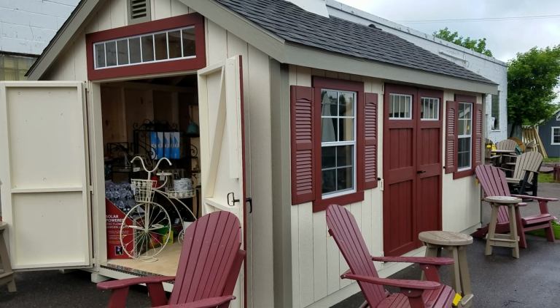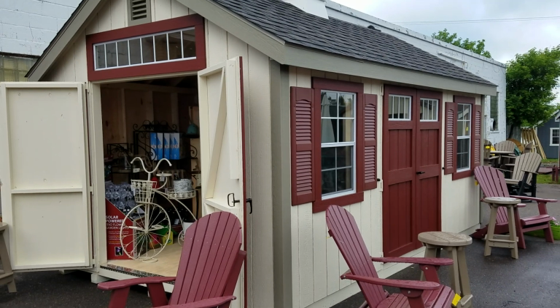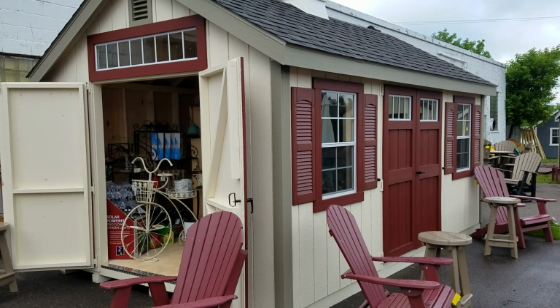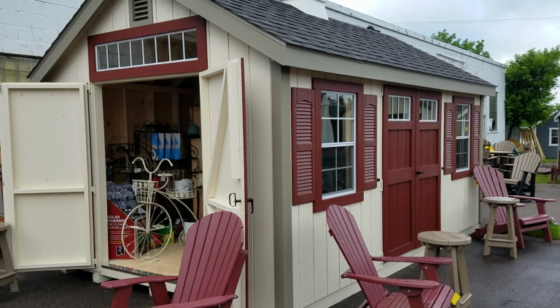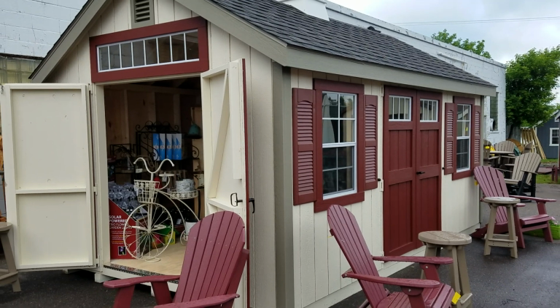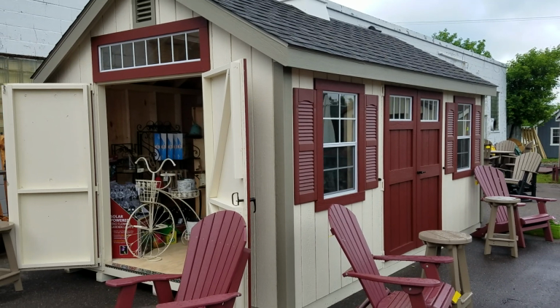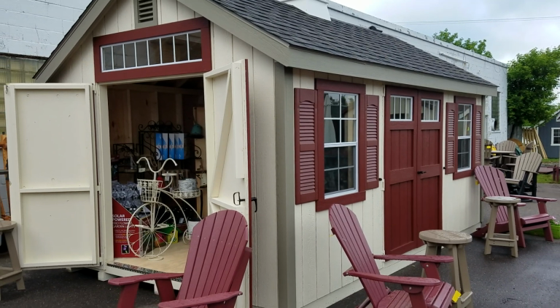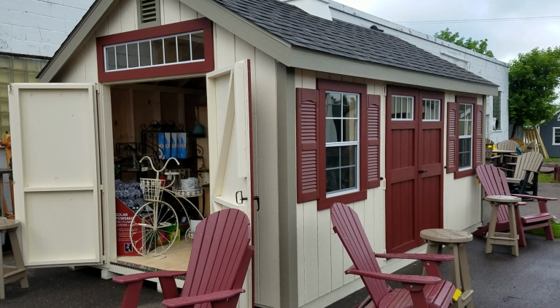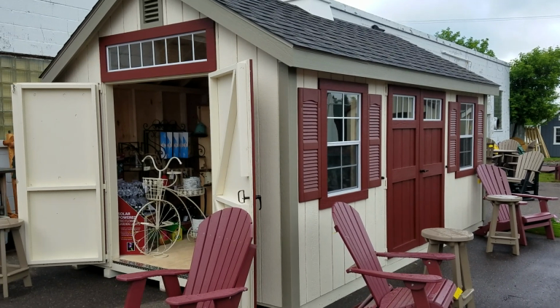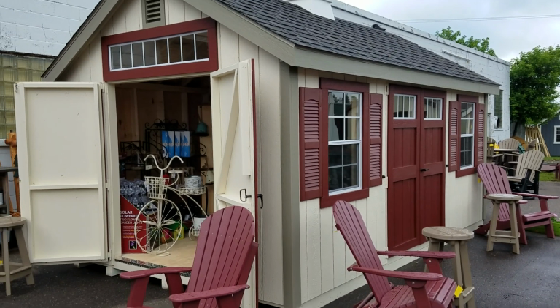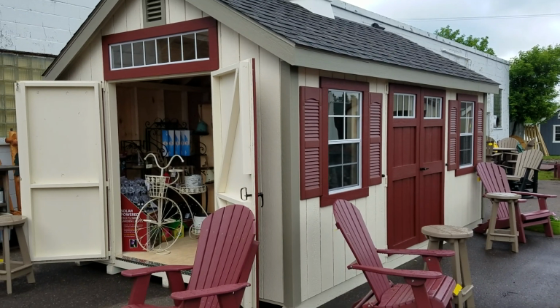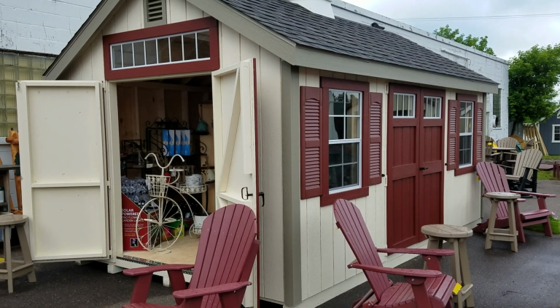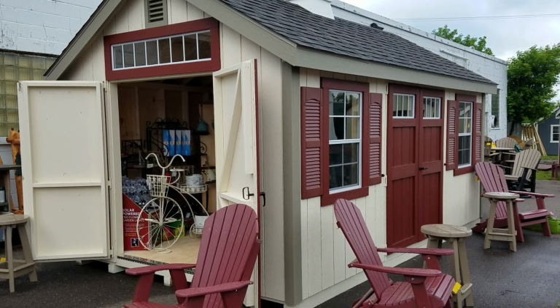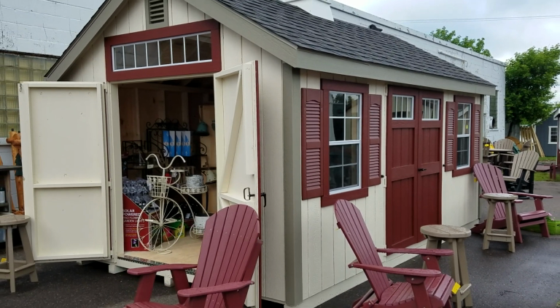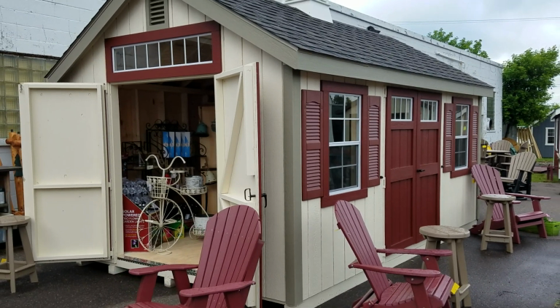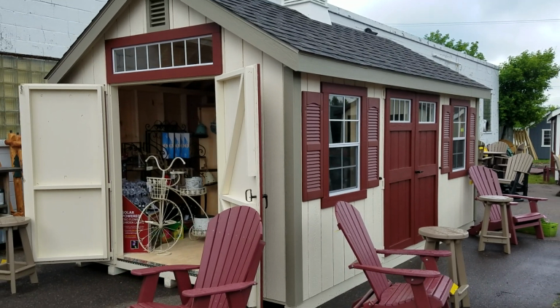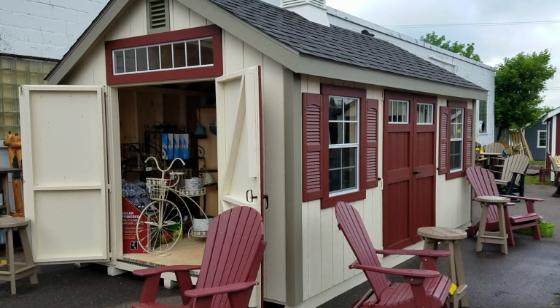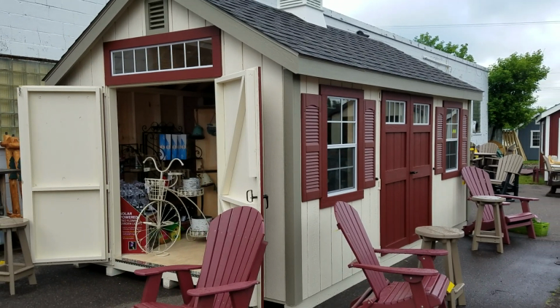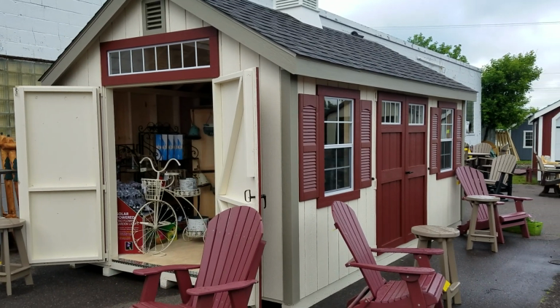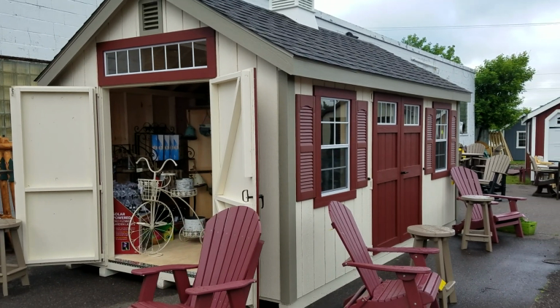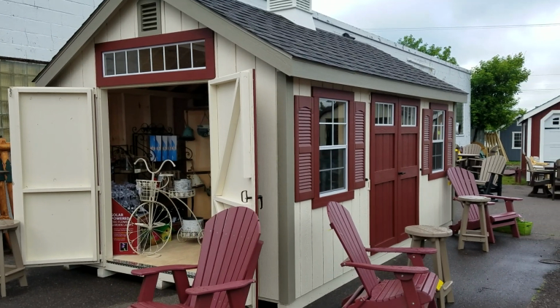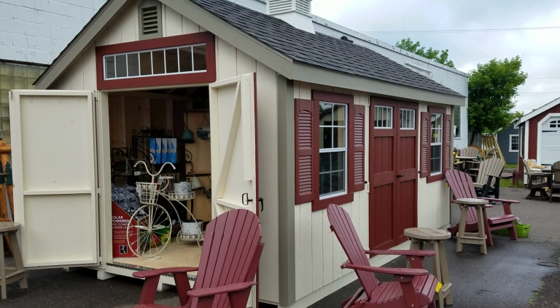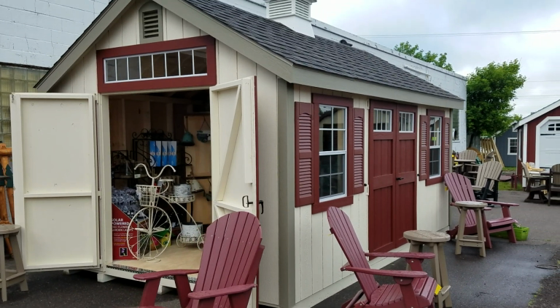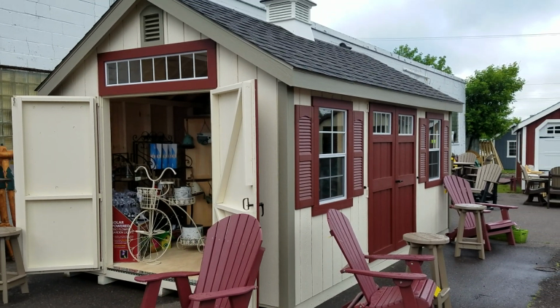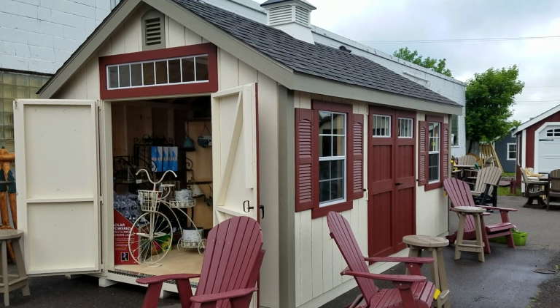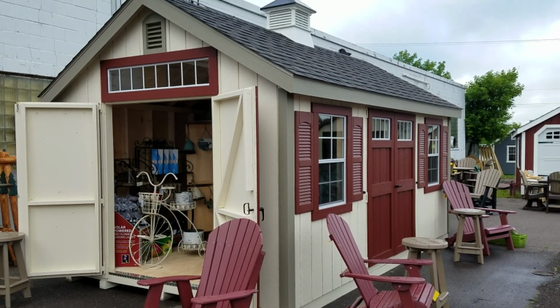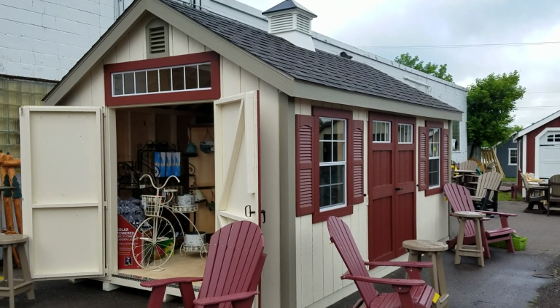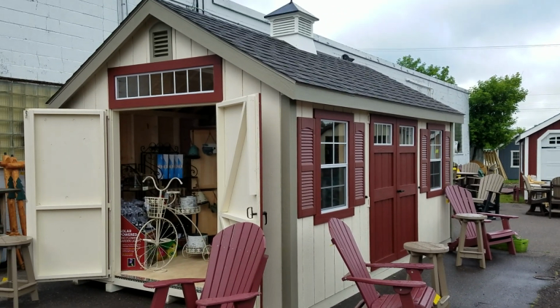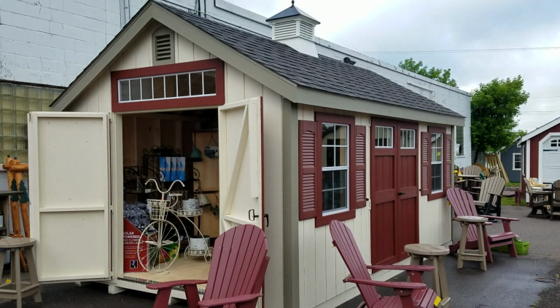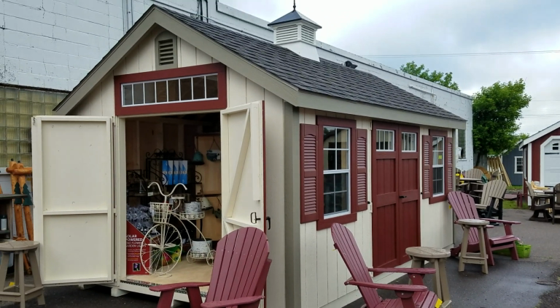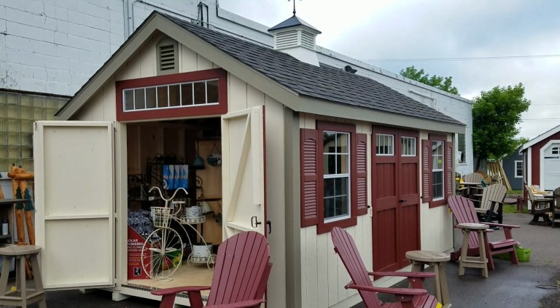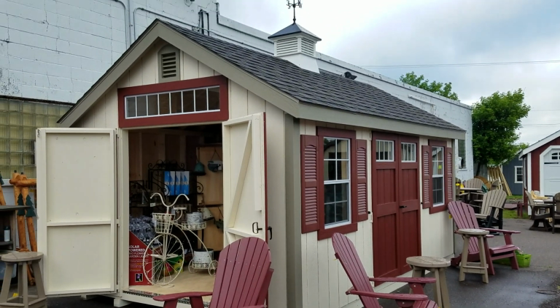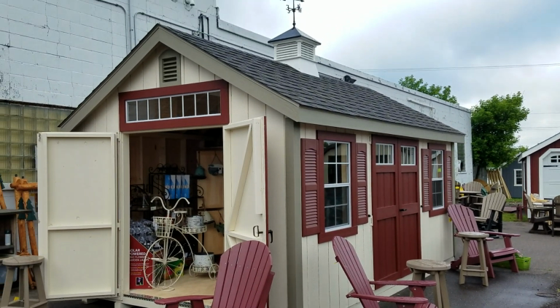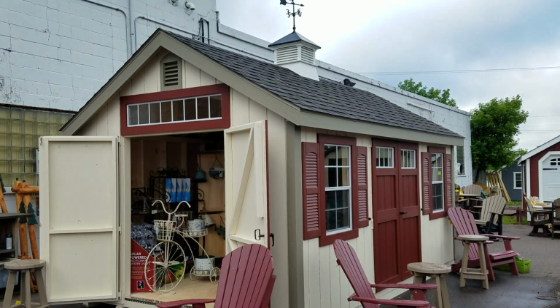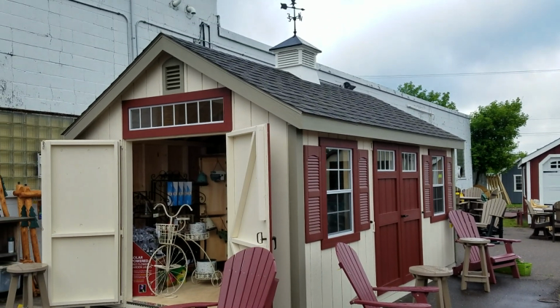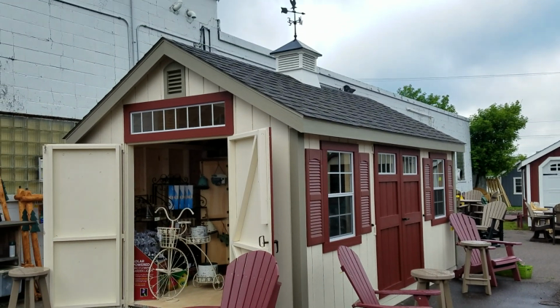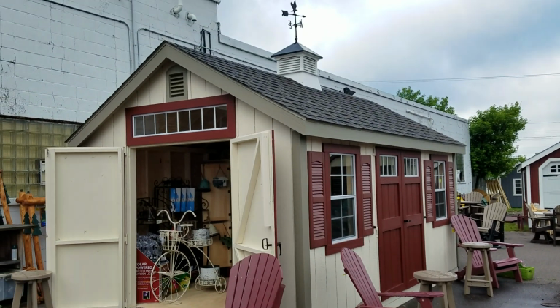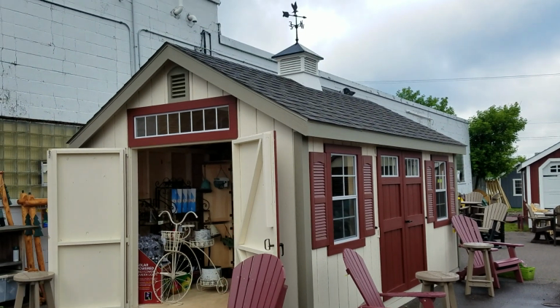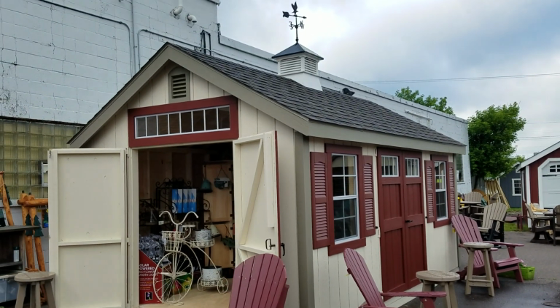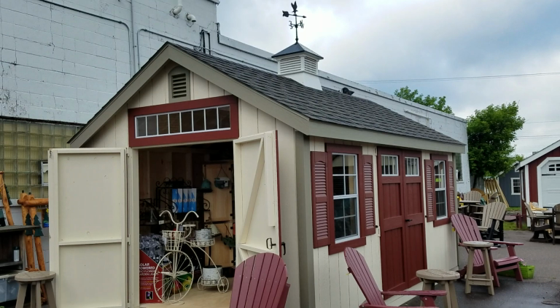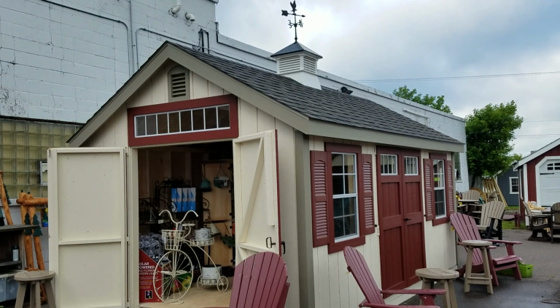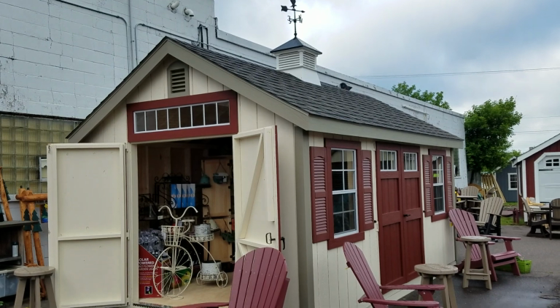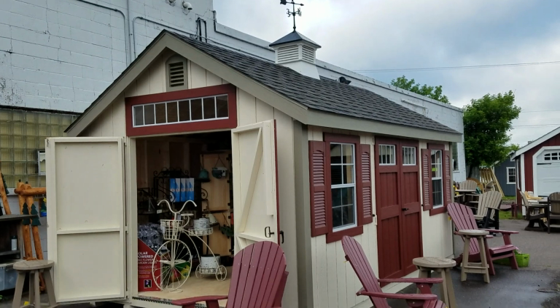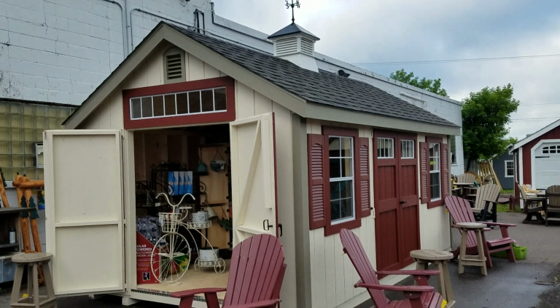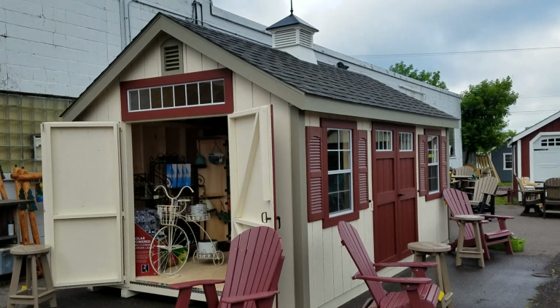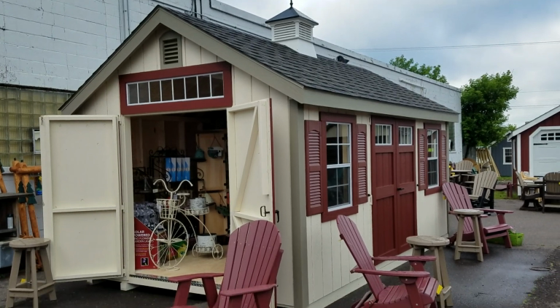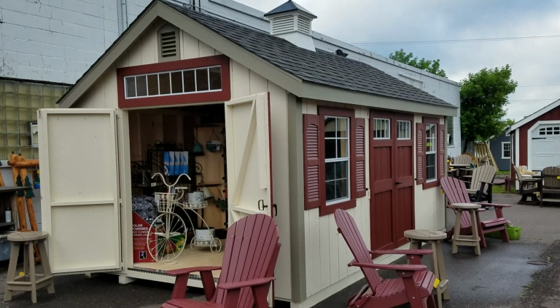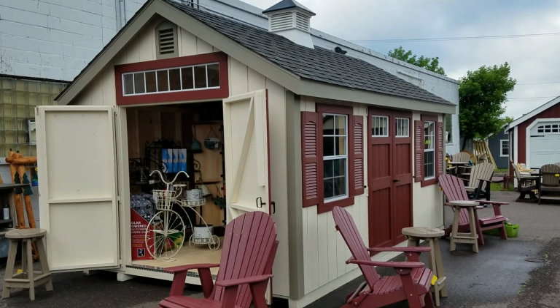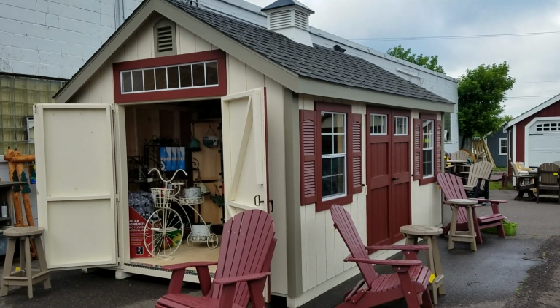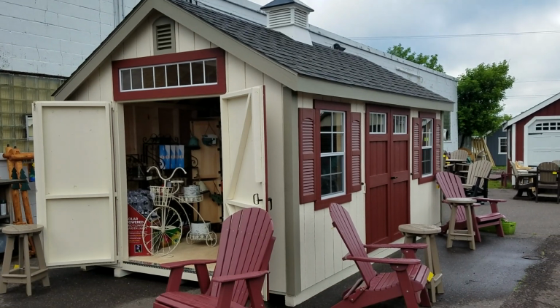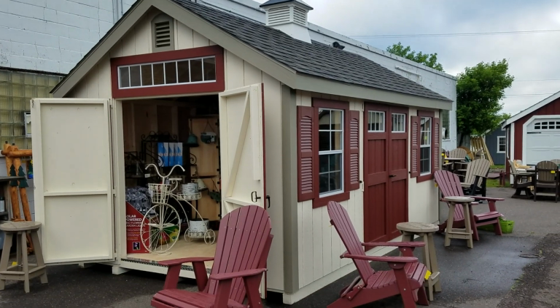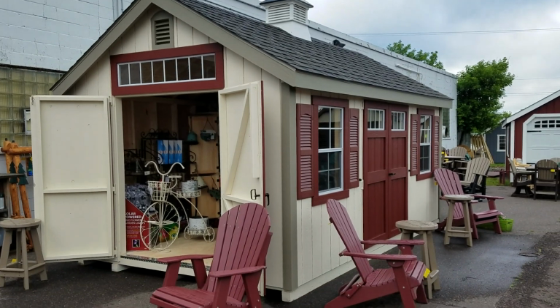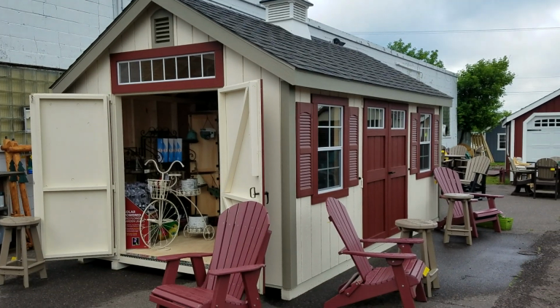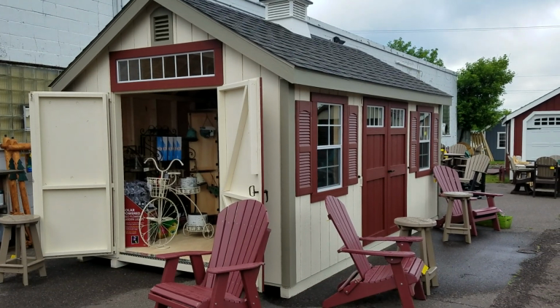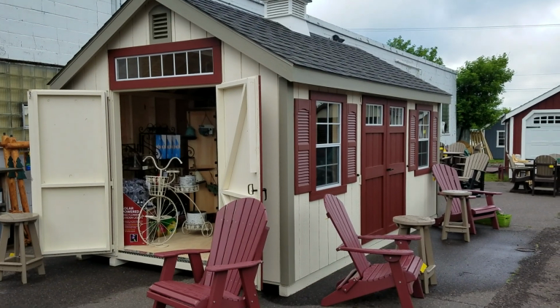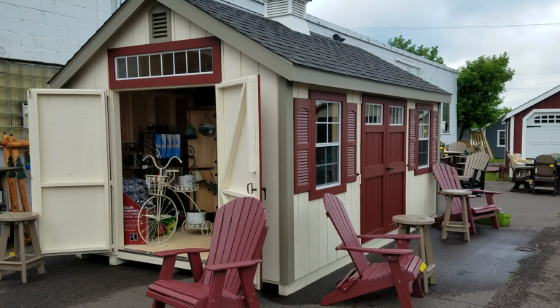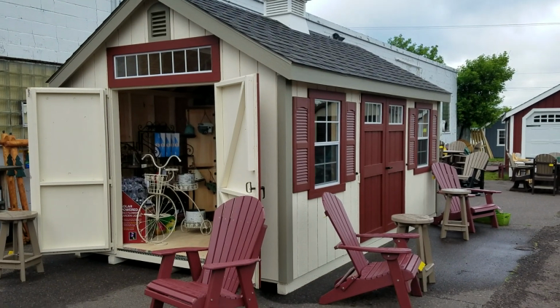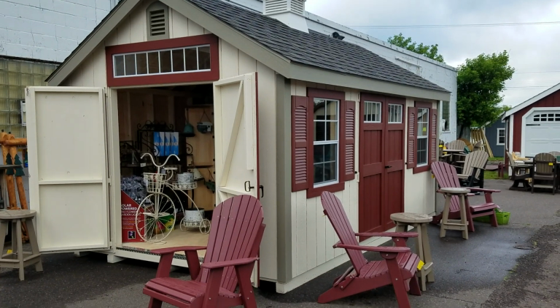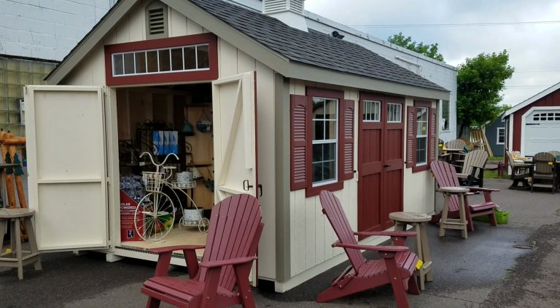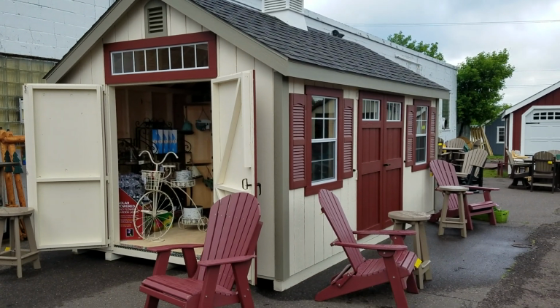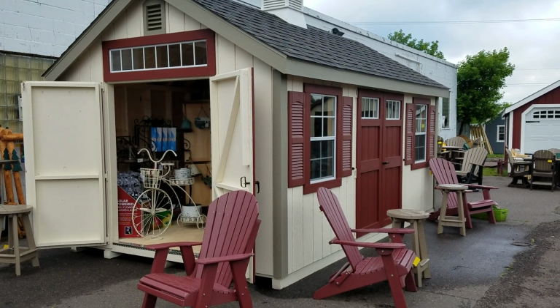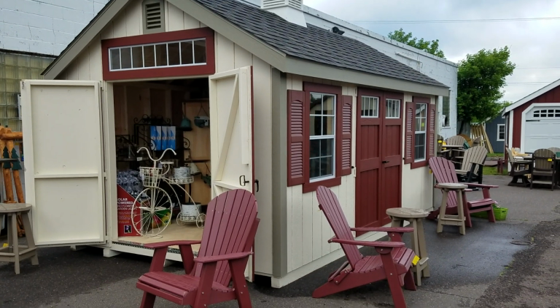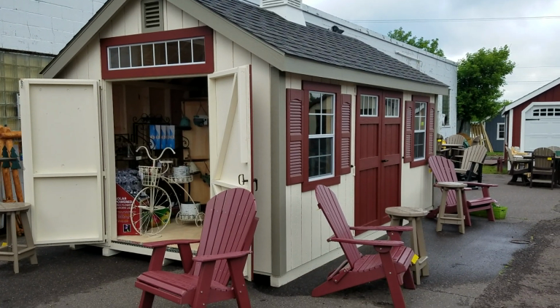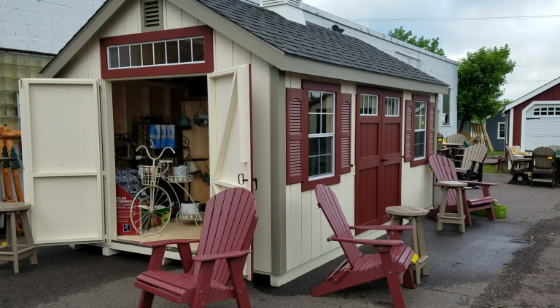Hi everybody, LV Martin here with Northwood Outdoor, here to show you the brand new Cape Cod Garden Shed.